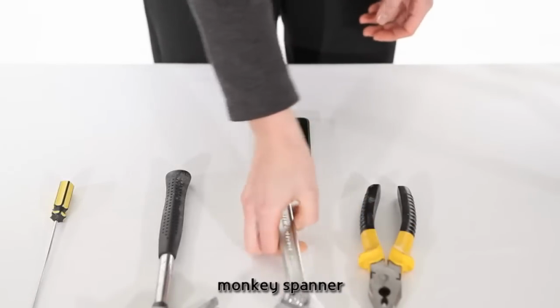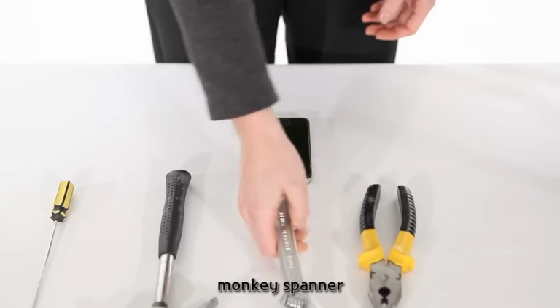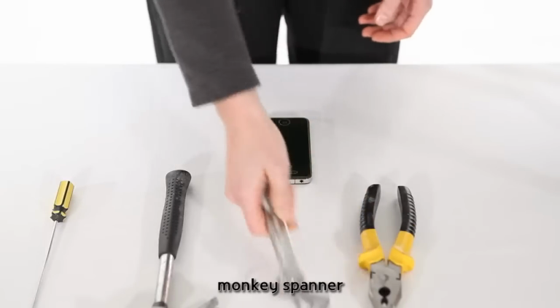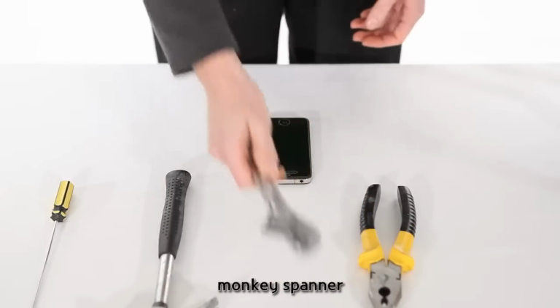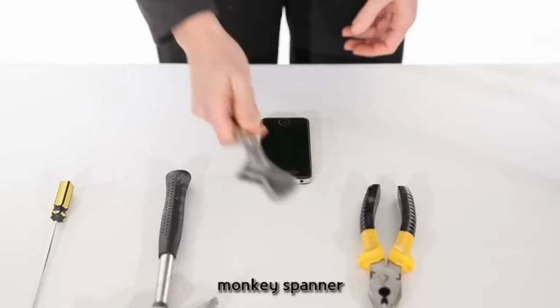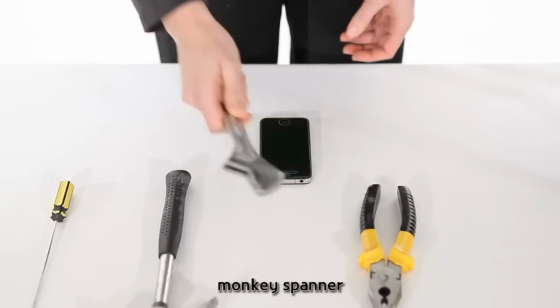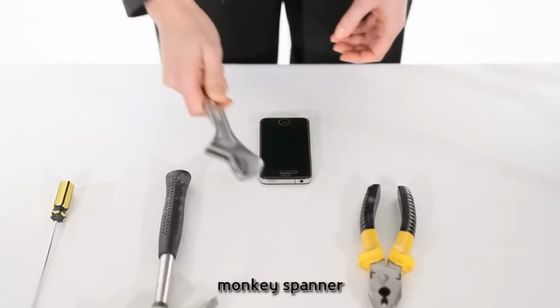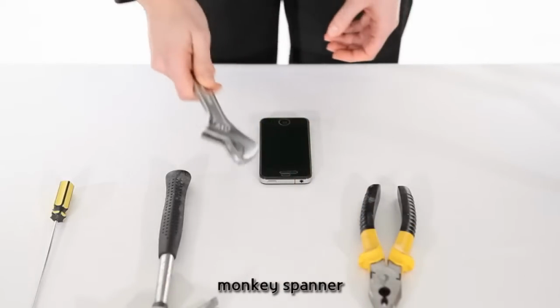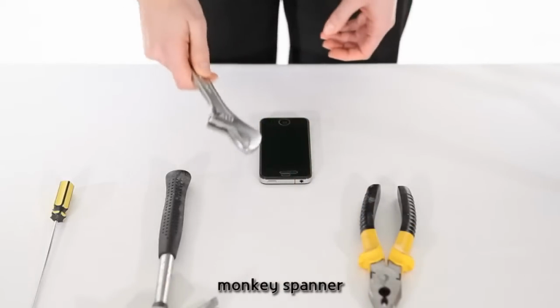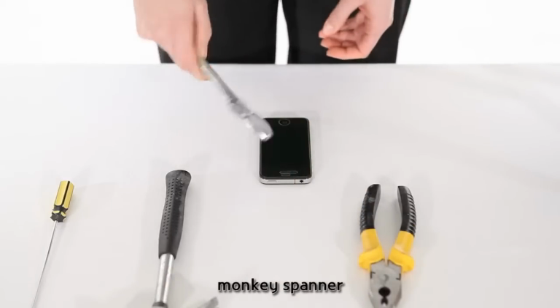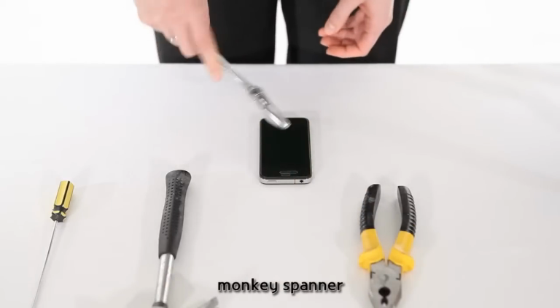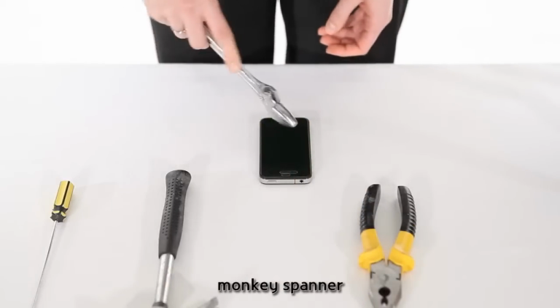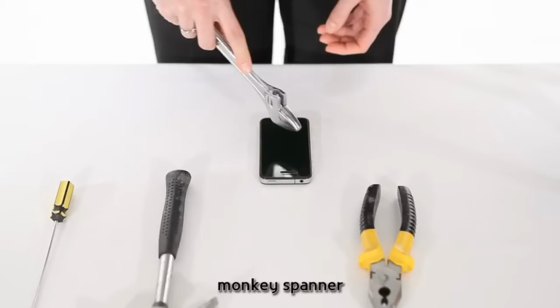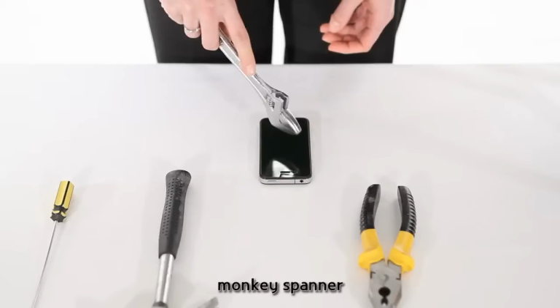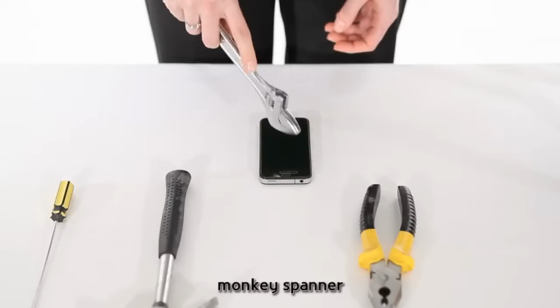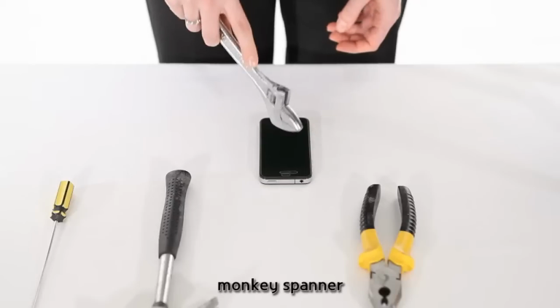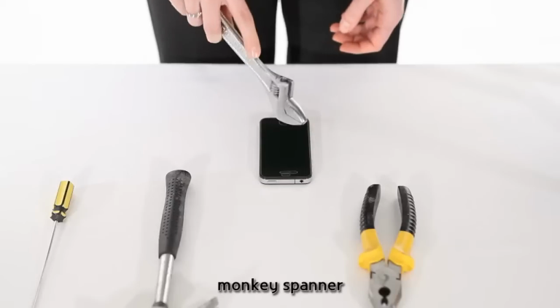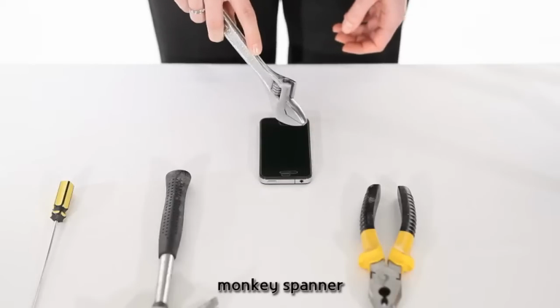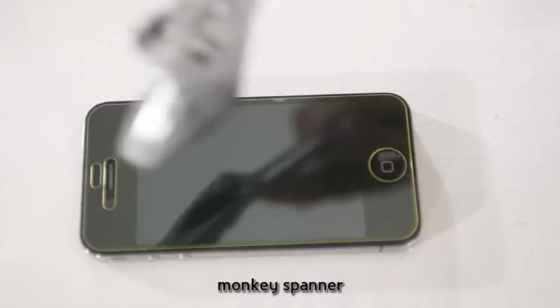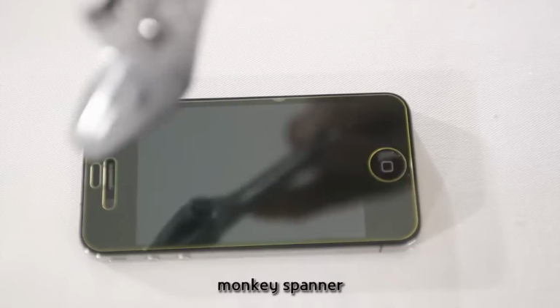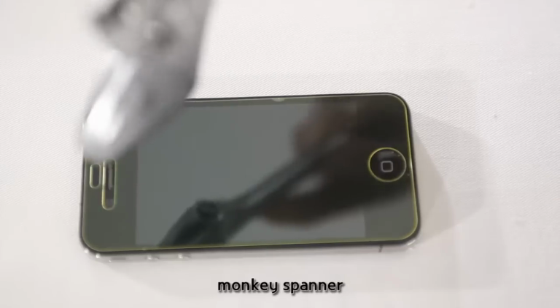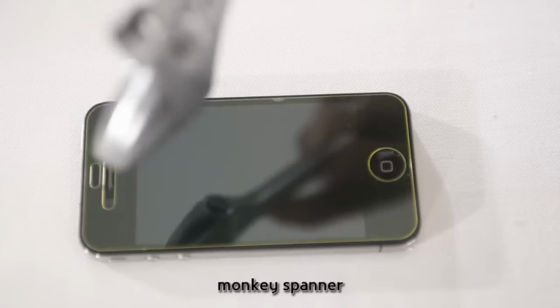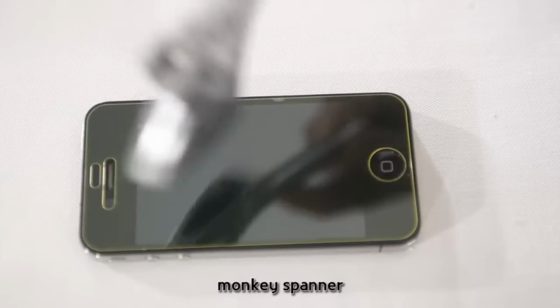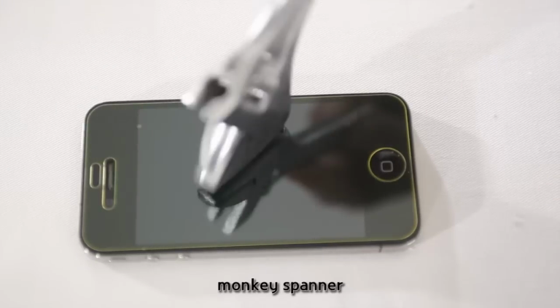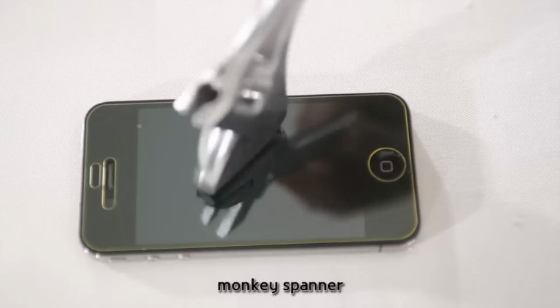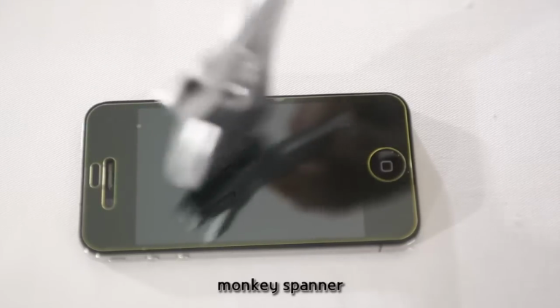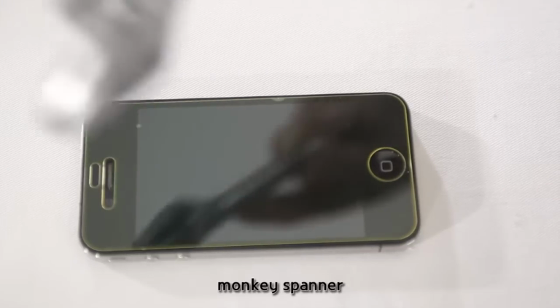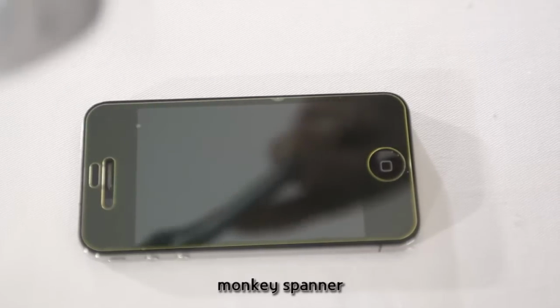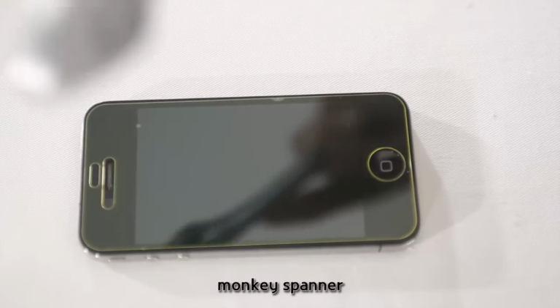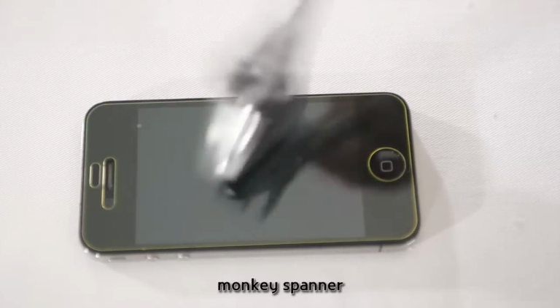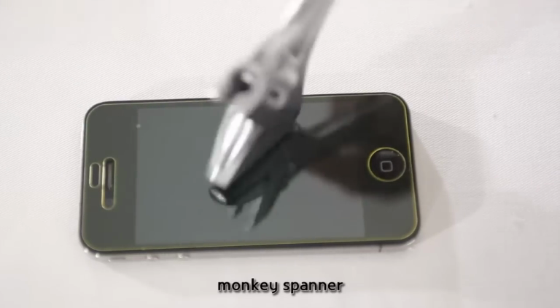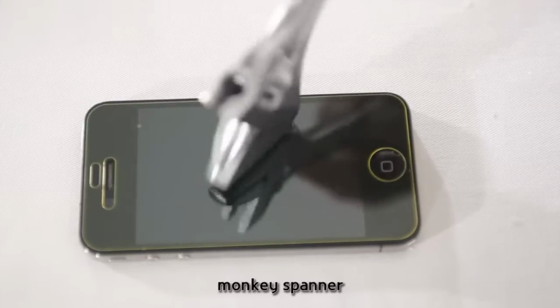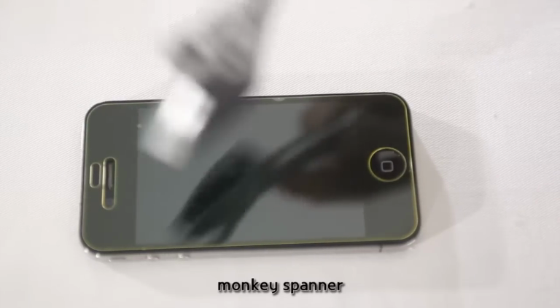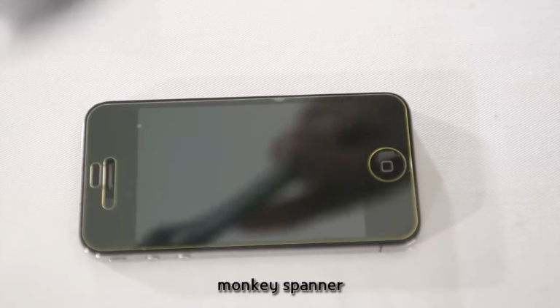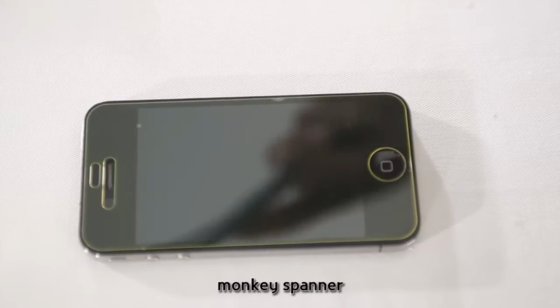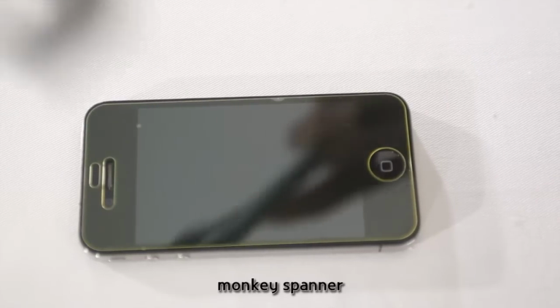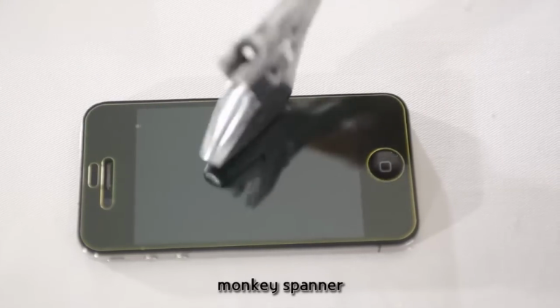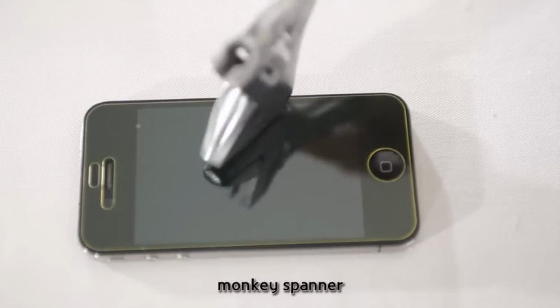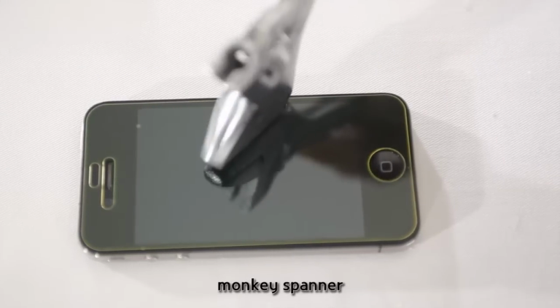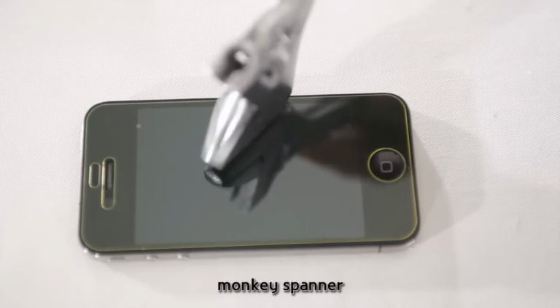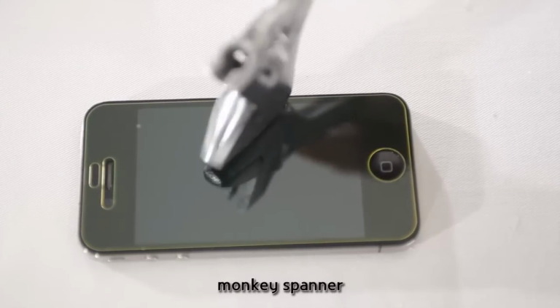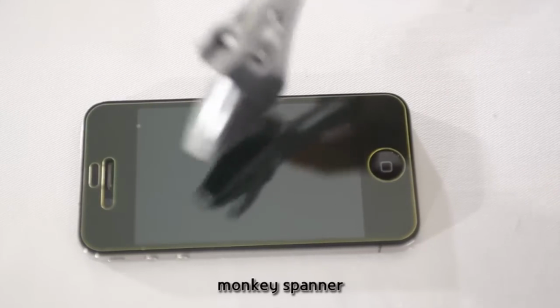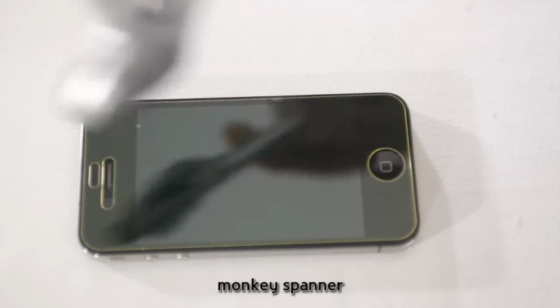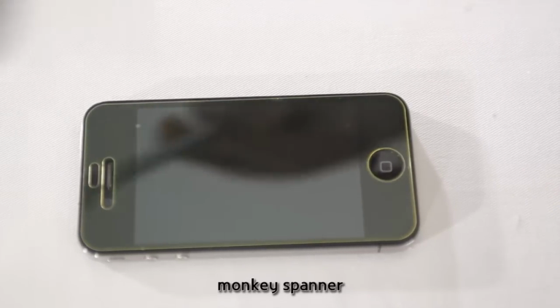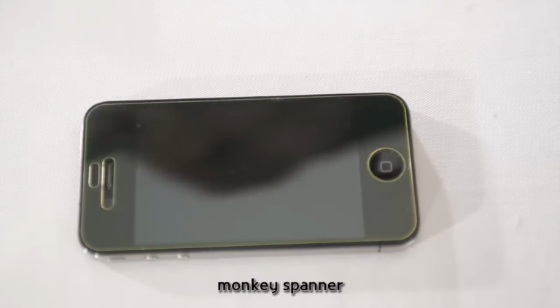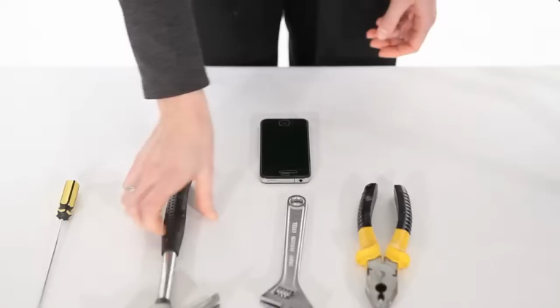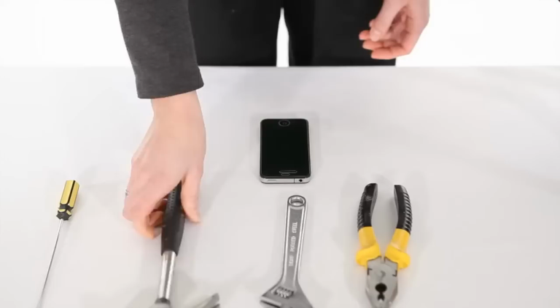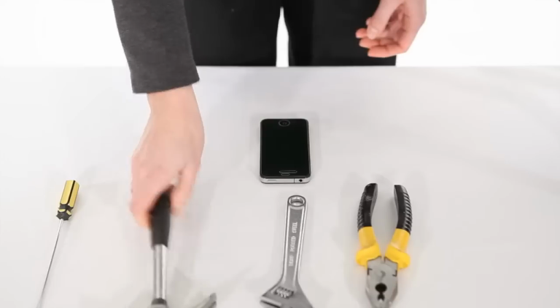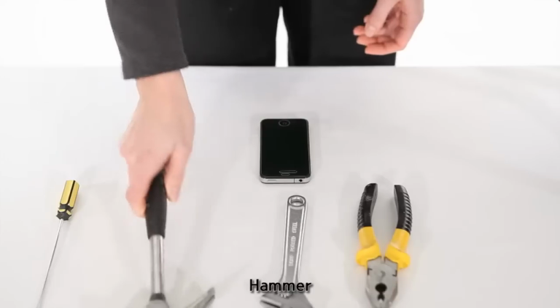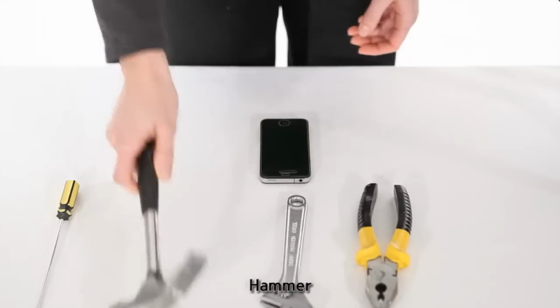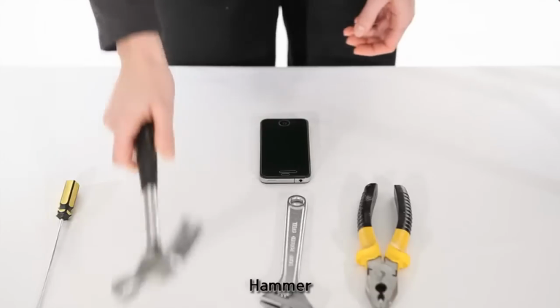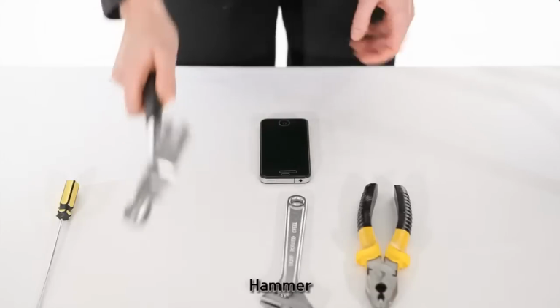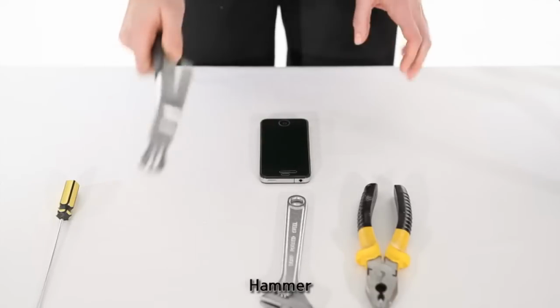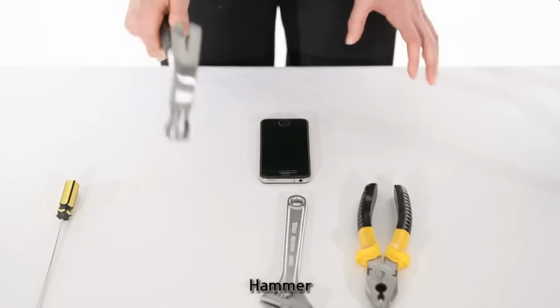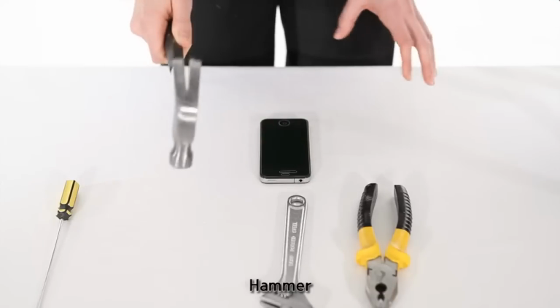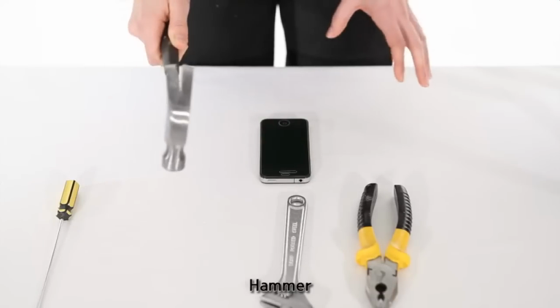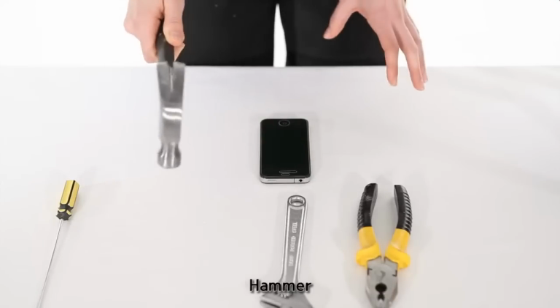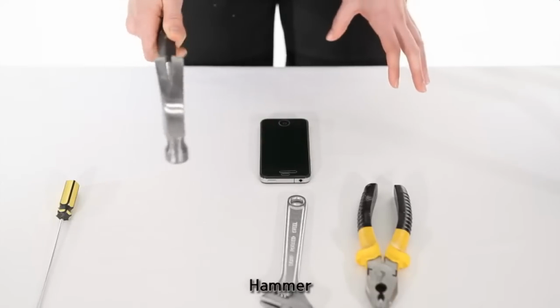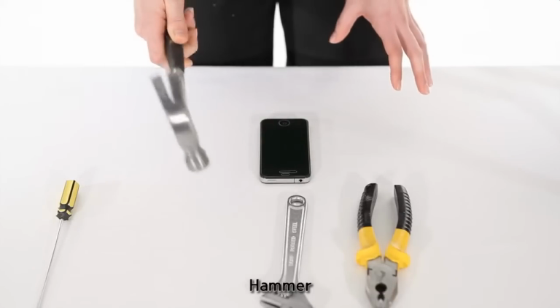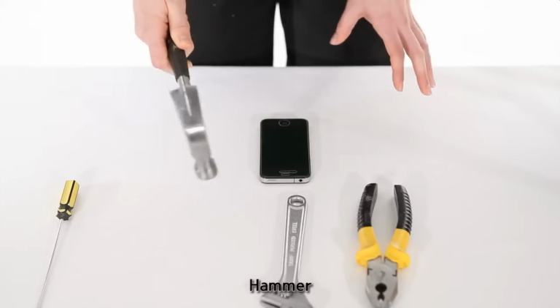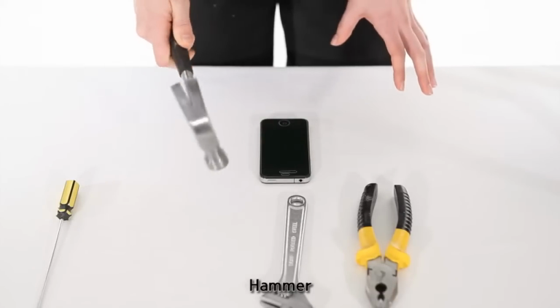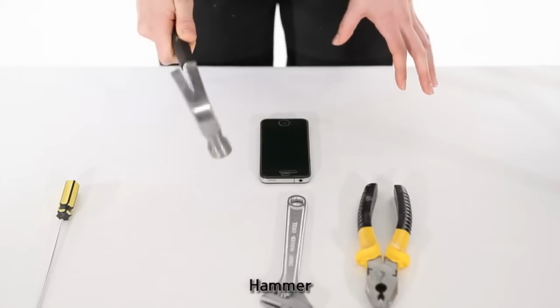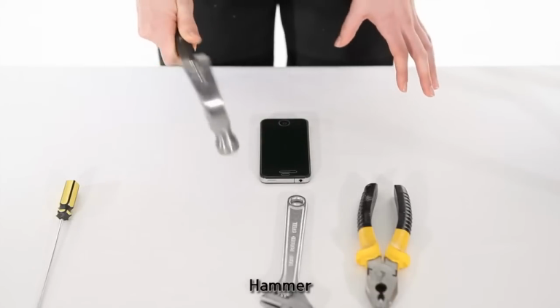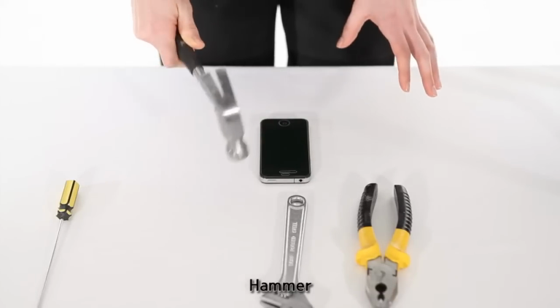Now for the wrench. One, two, three. And I'm really nervous about the hammer.